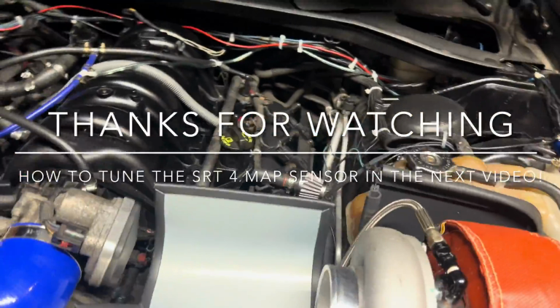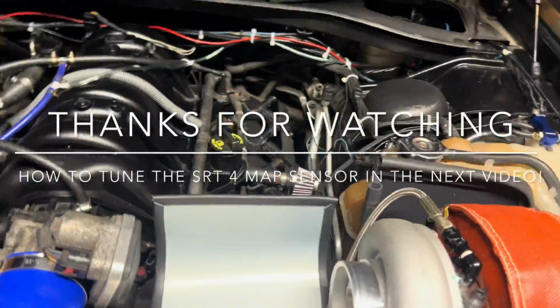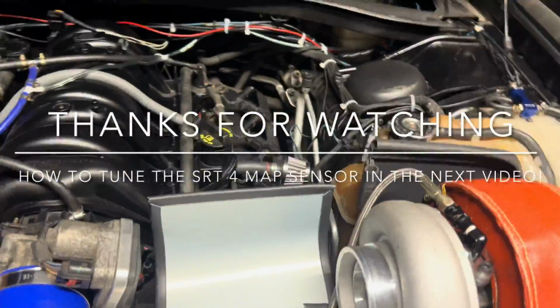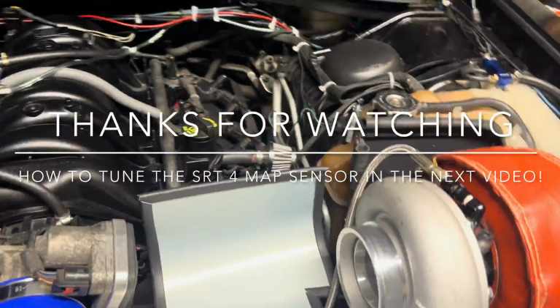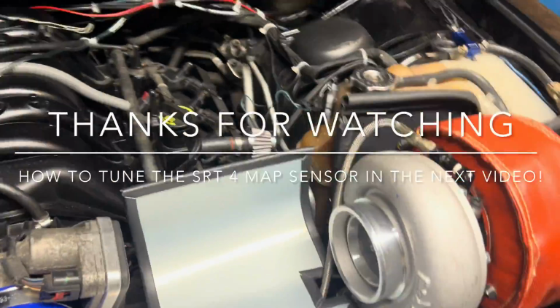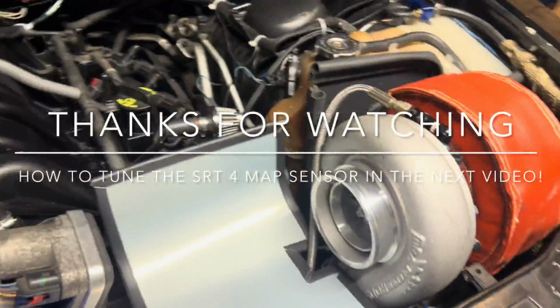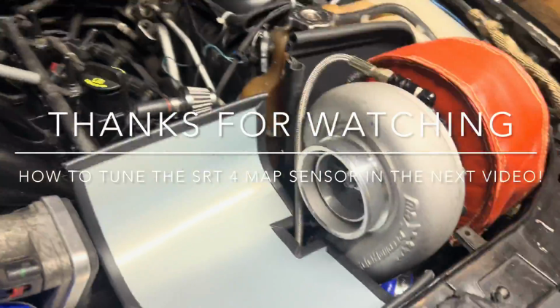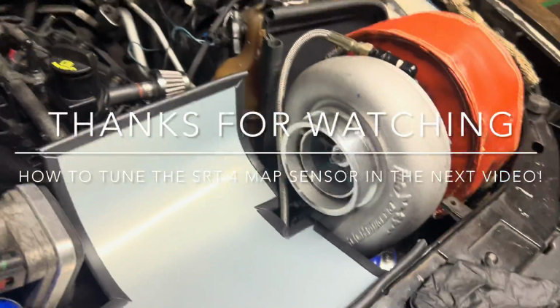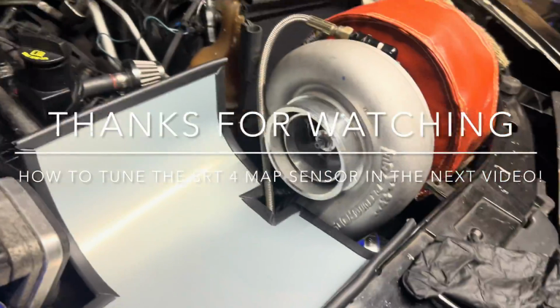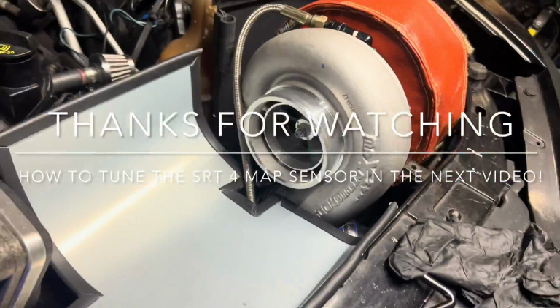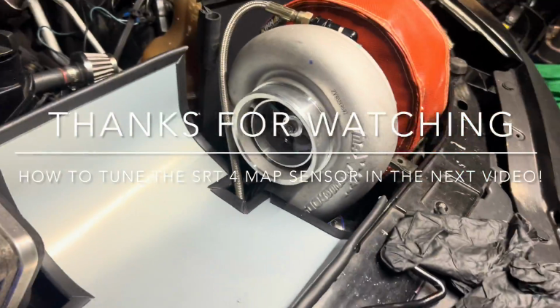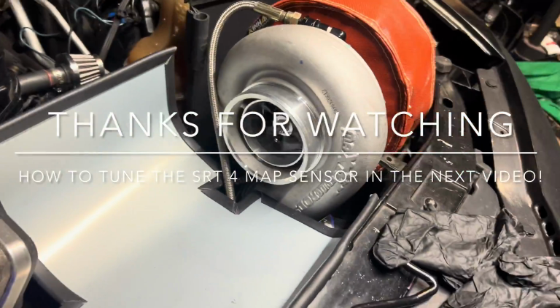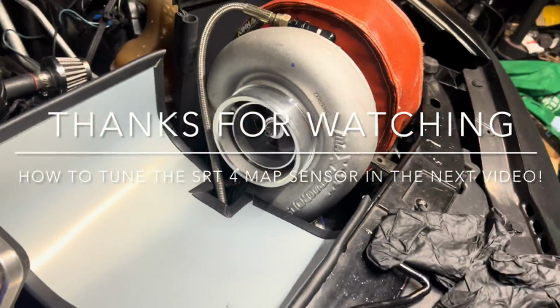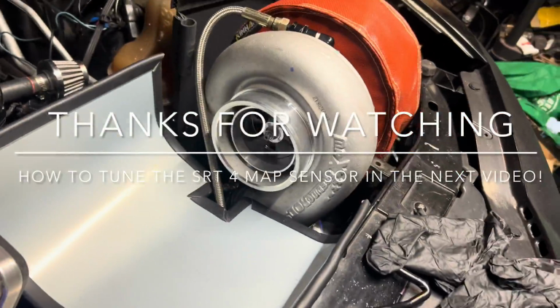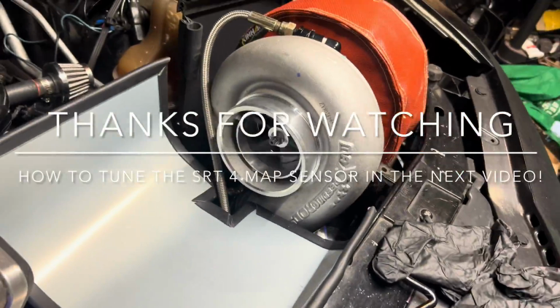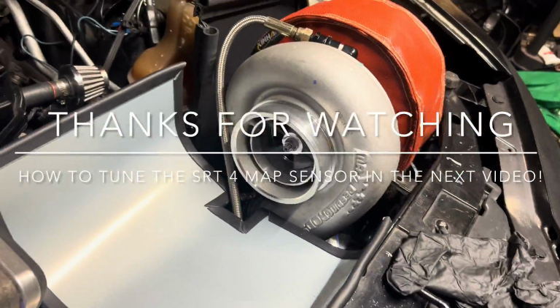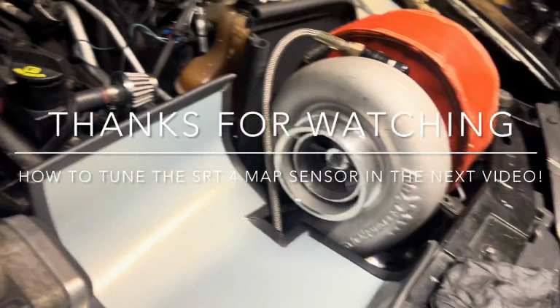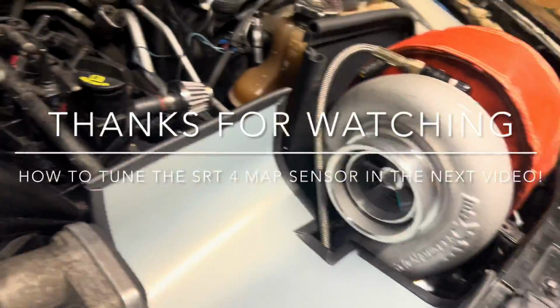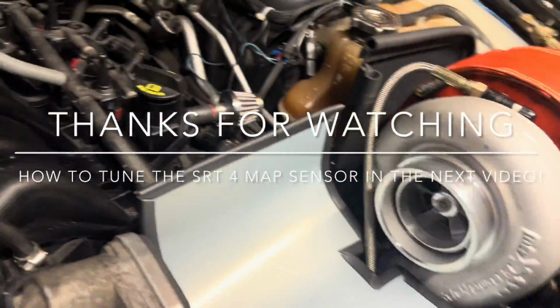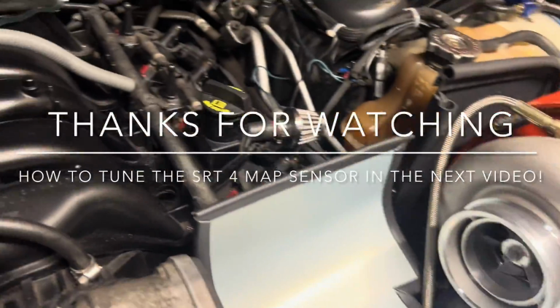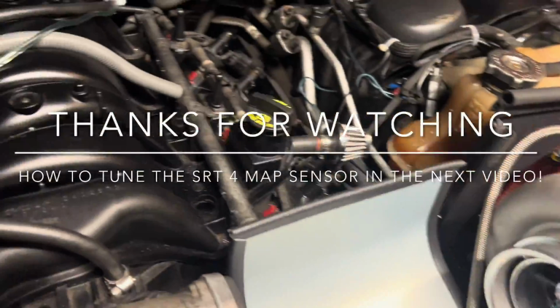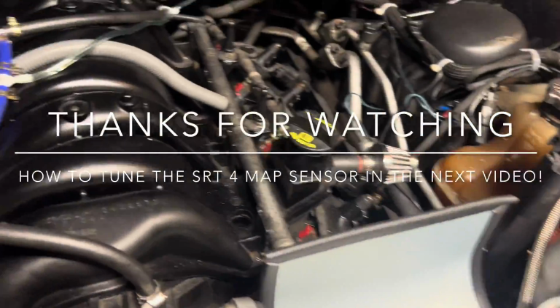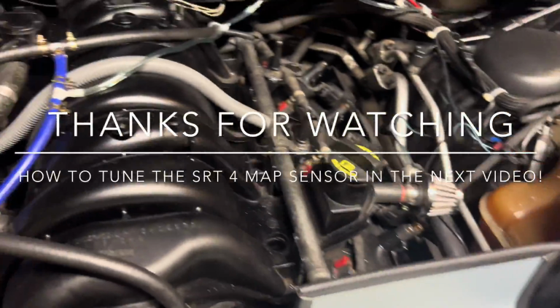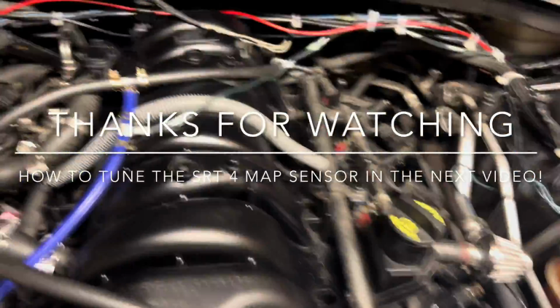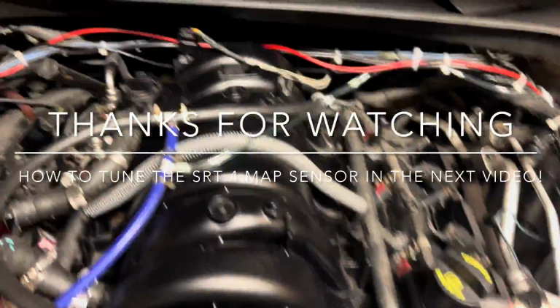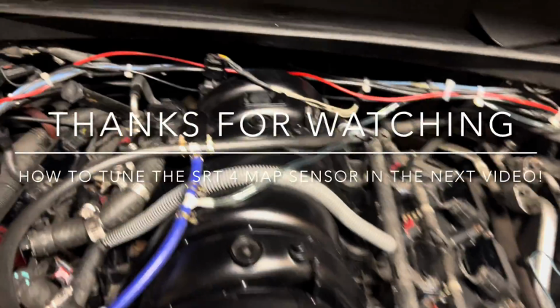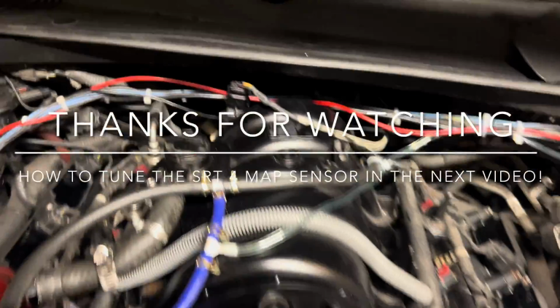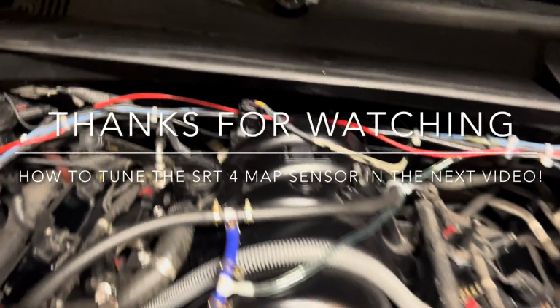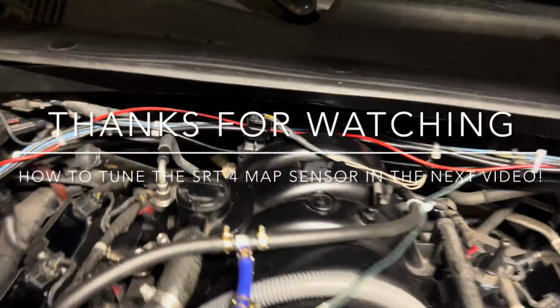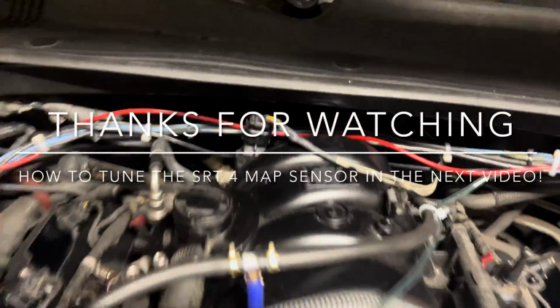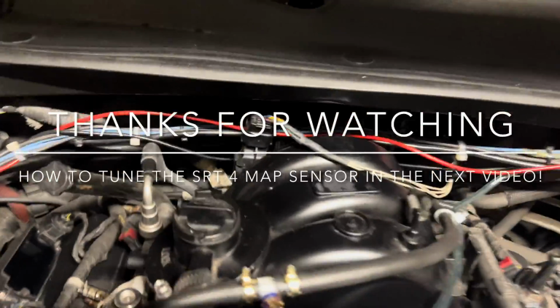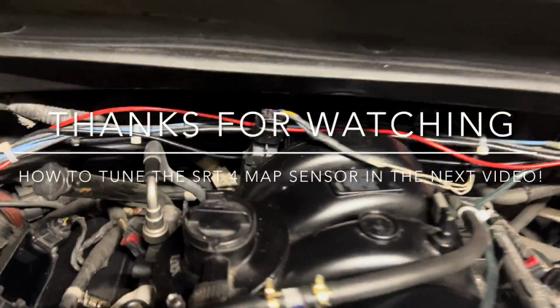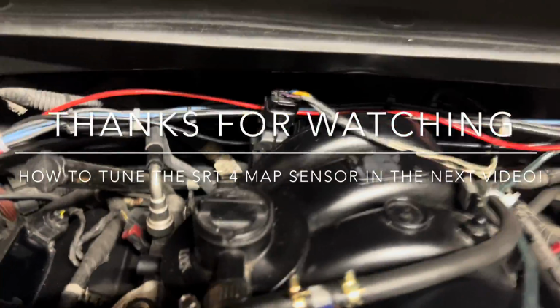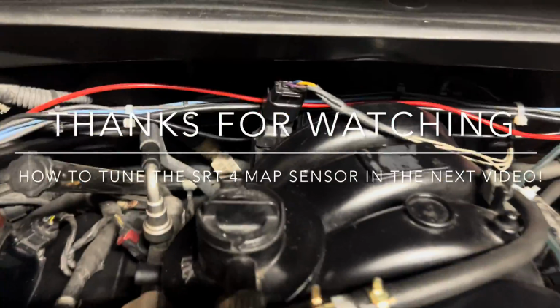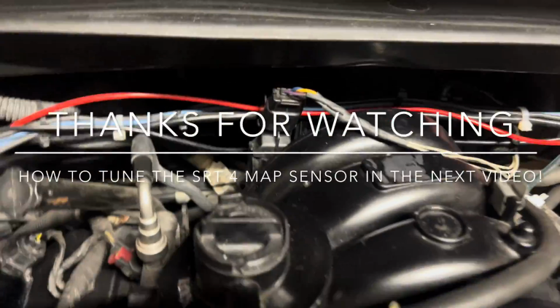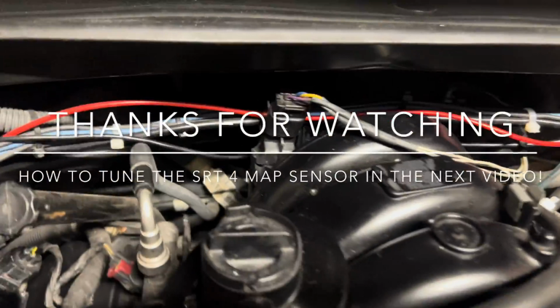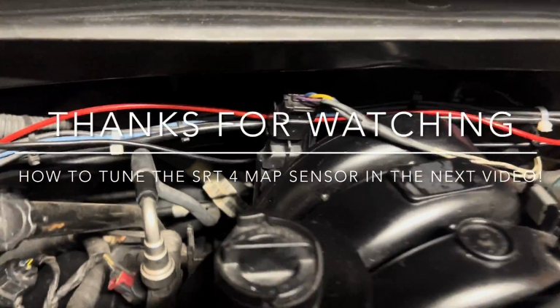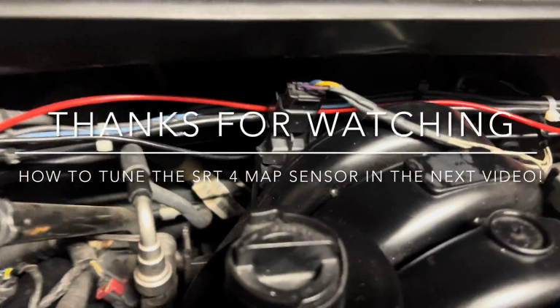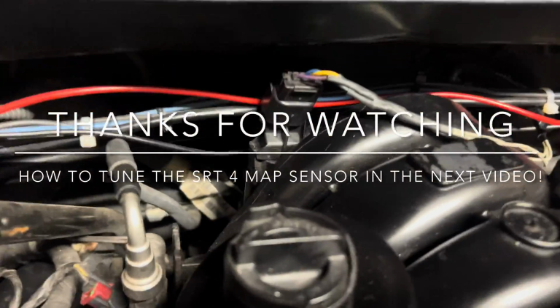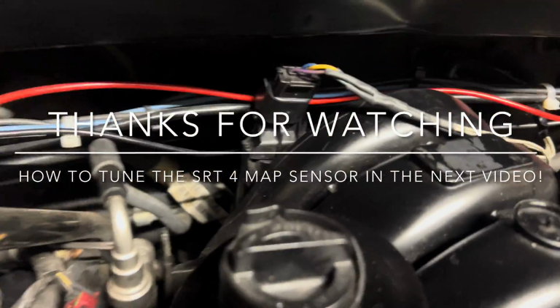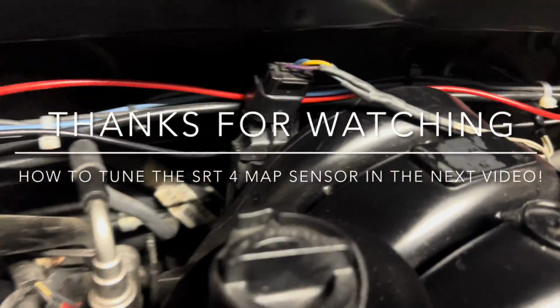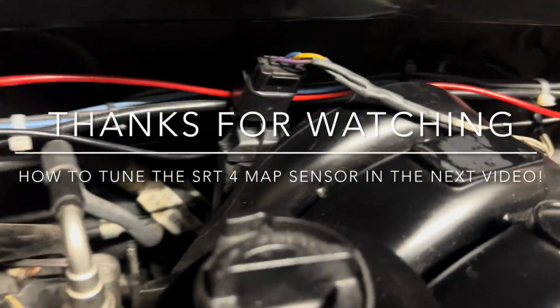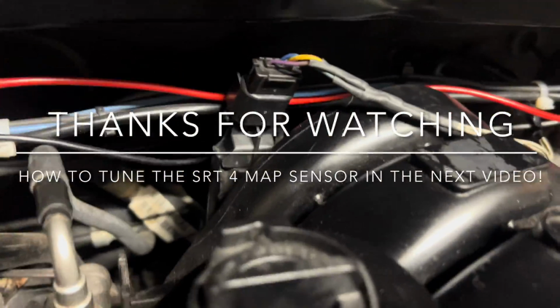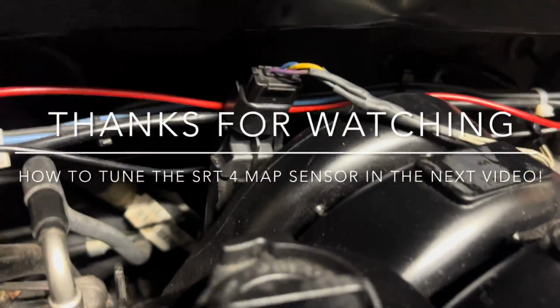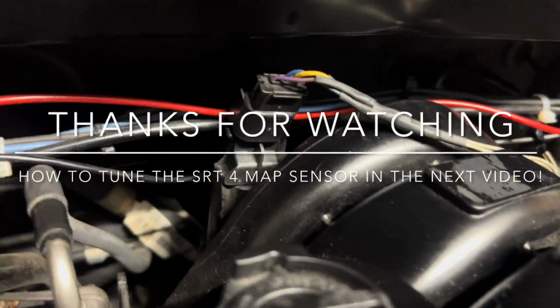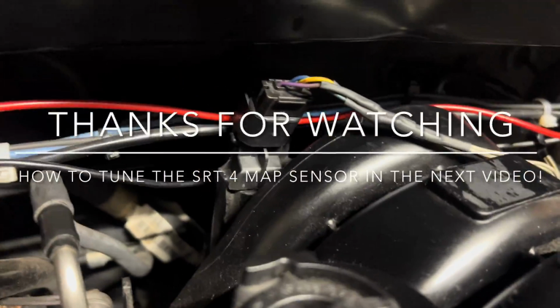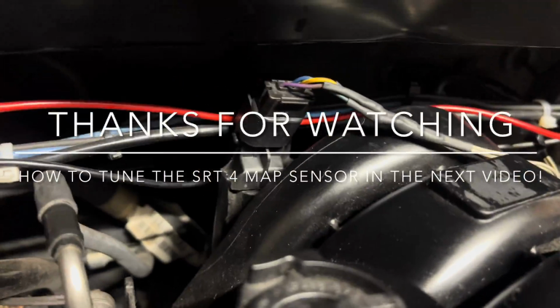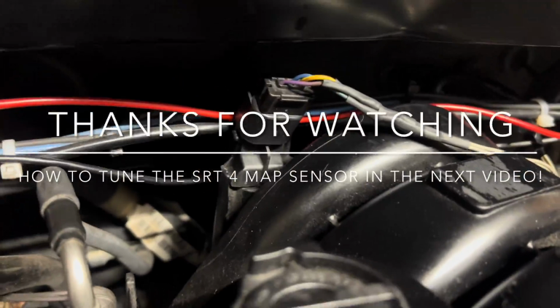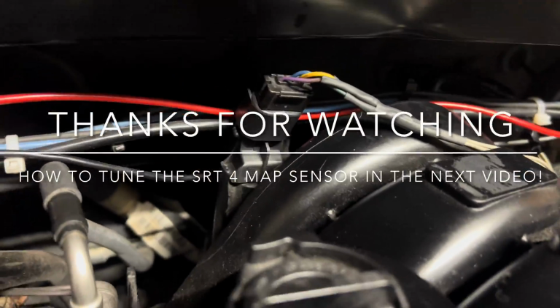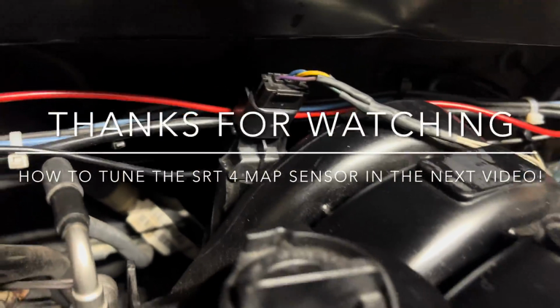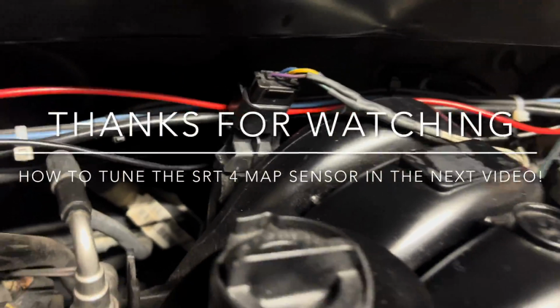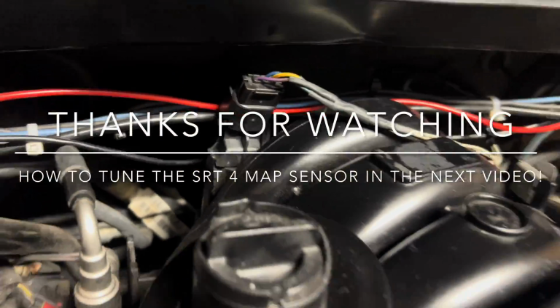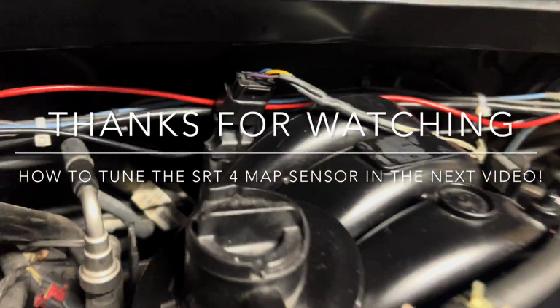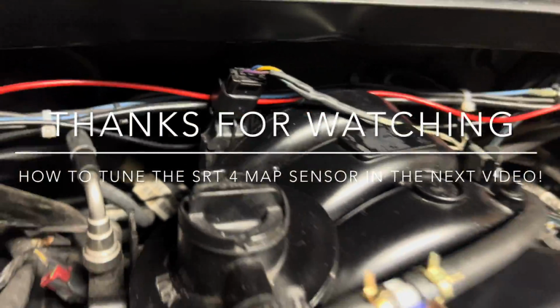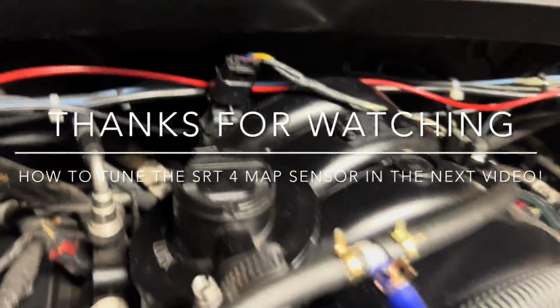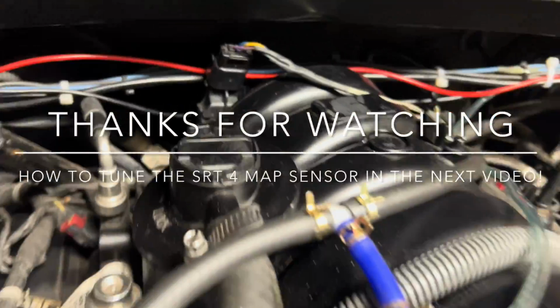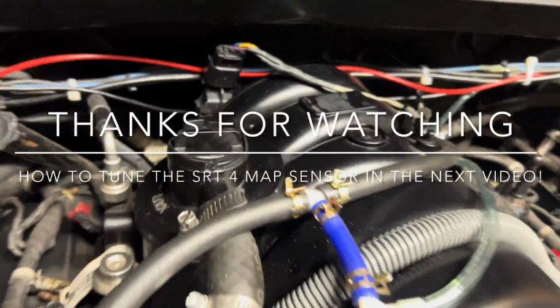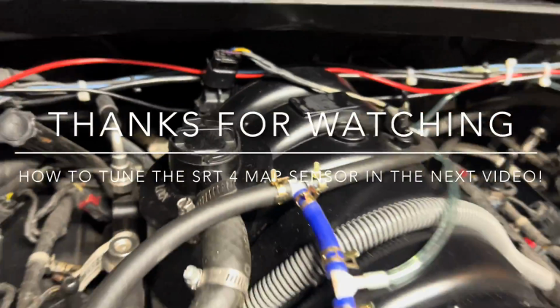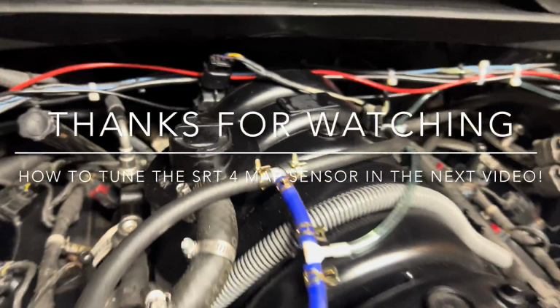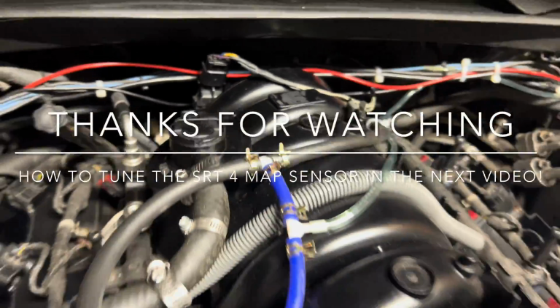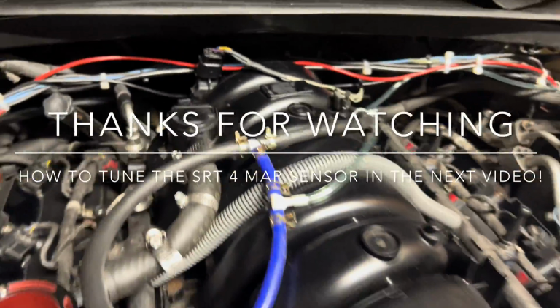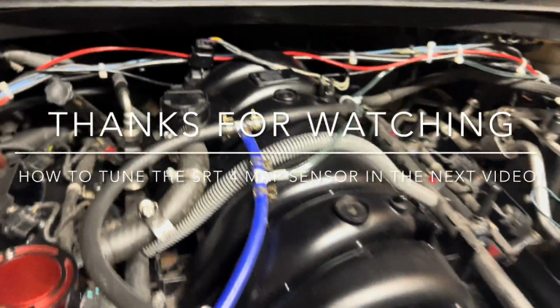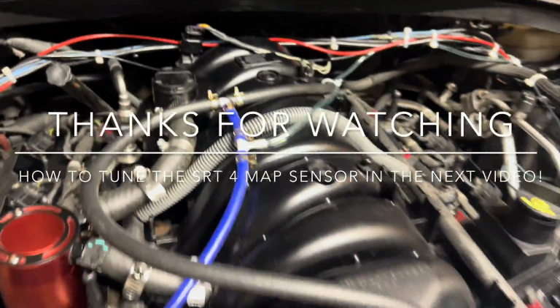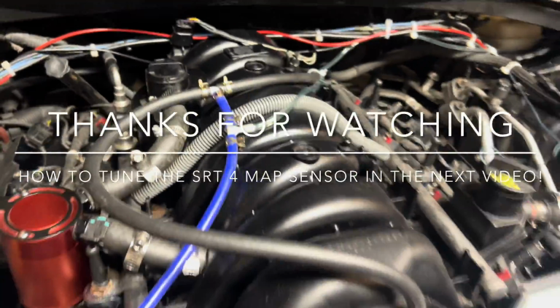As you can see, it's running with the new MAP sensor in it and it hasn't set any codes.